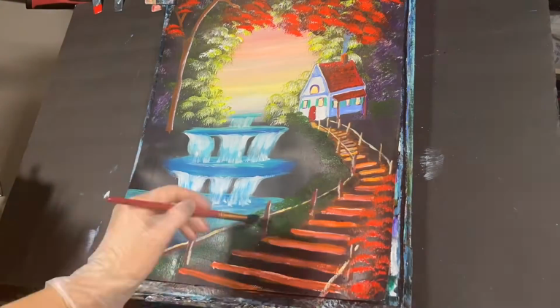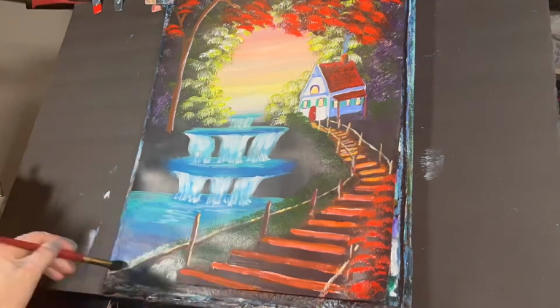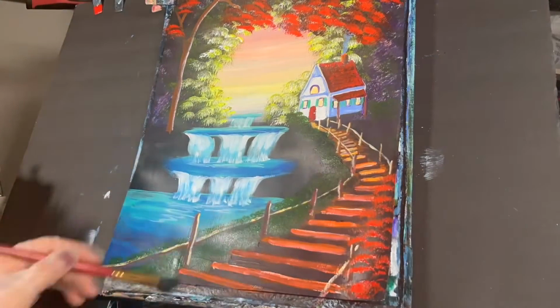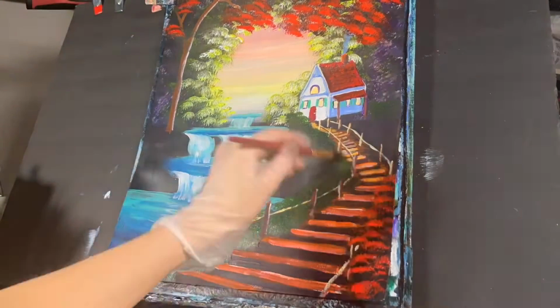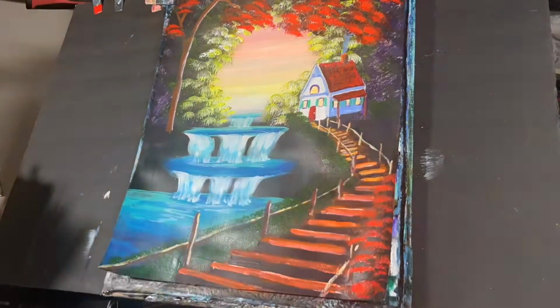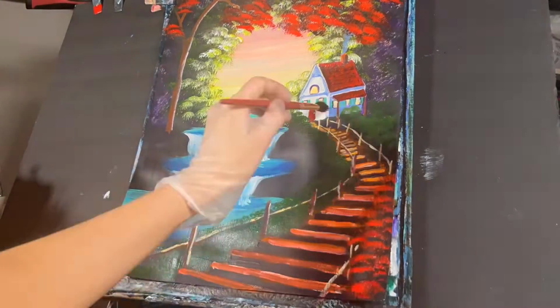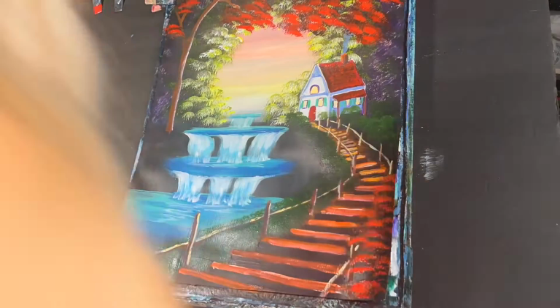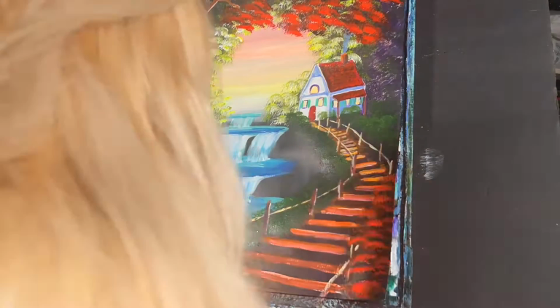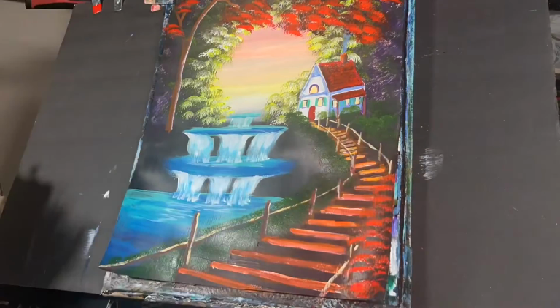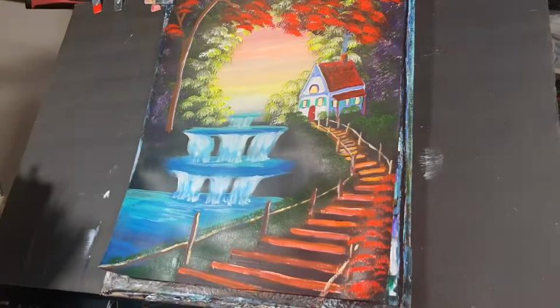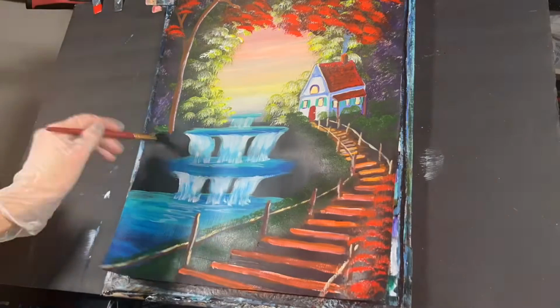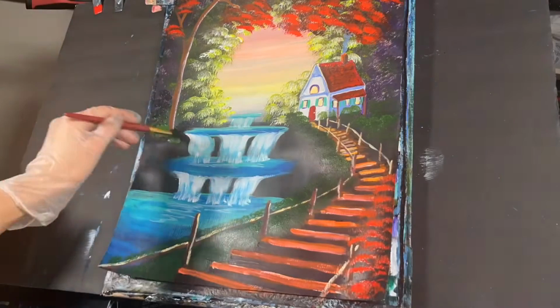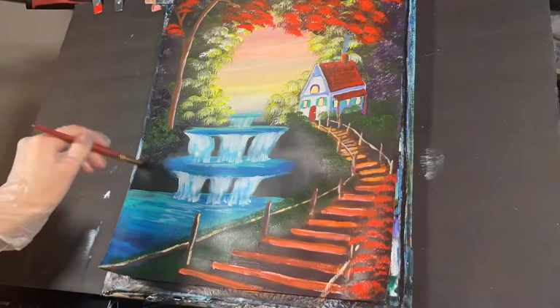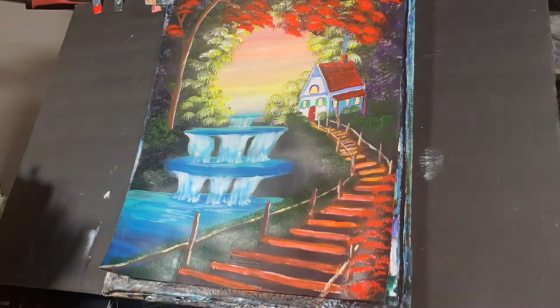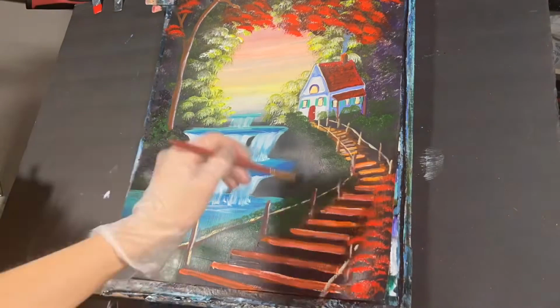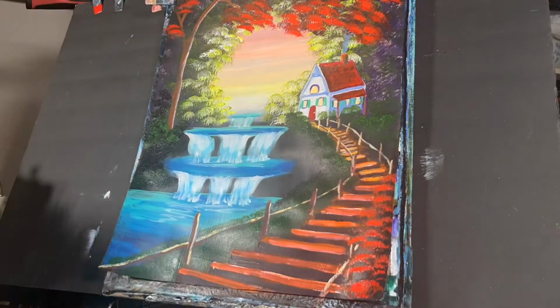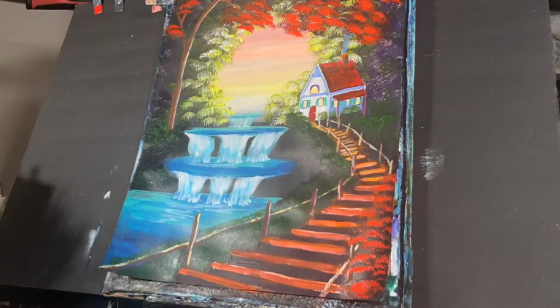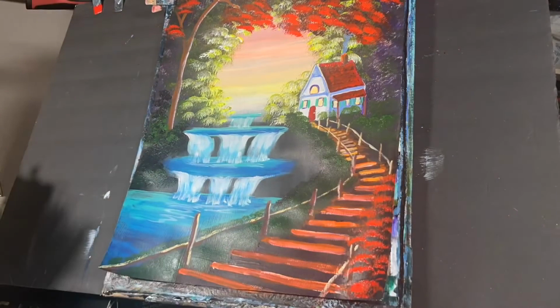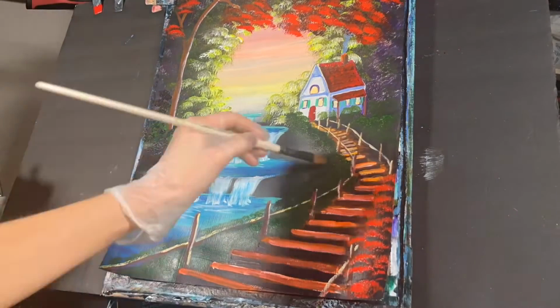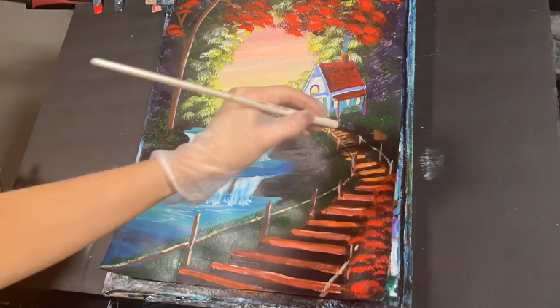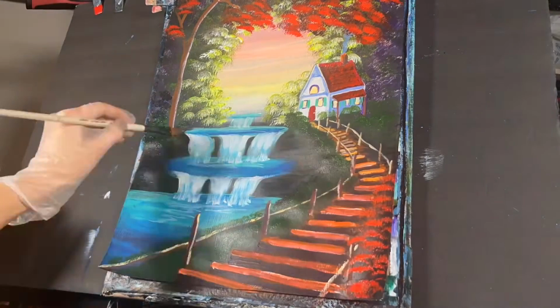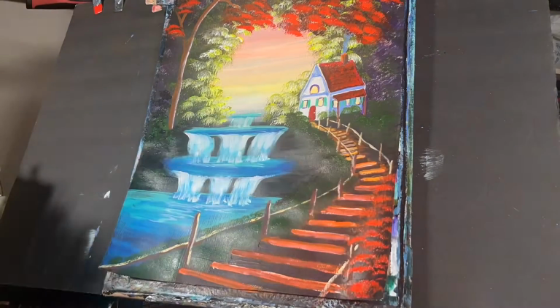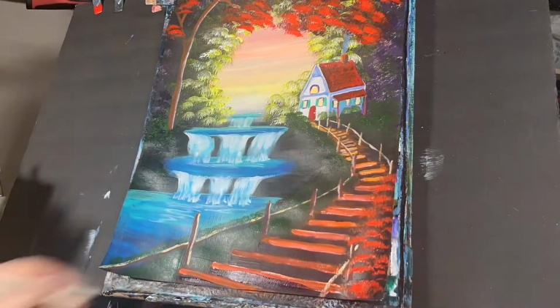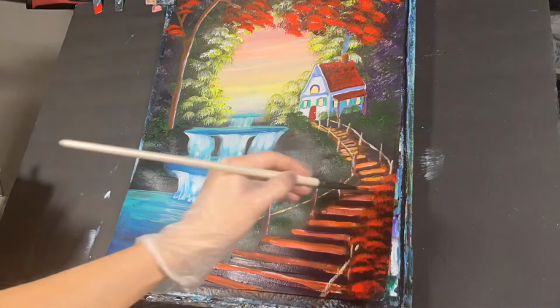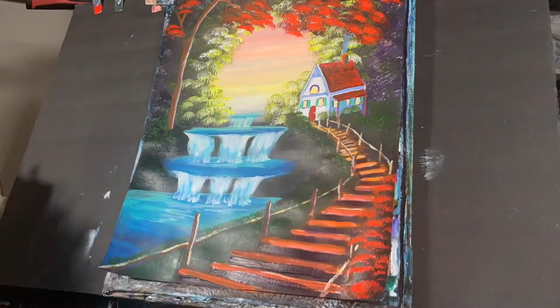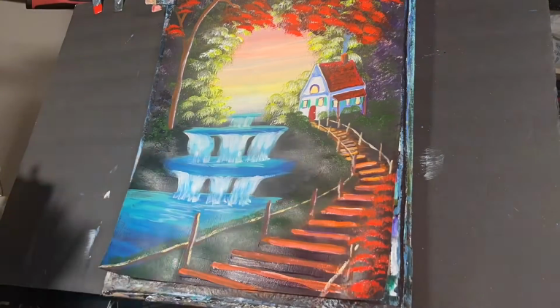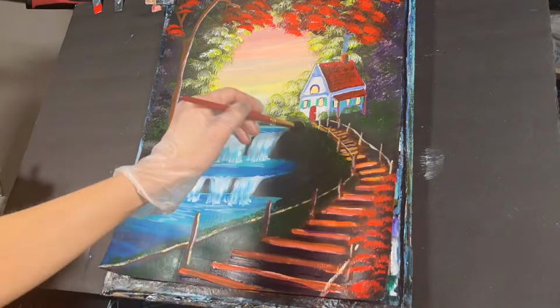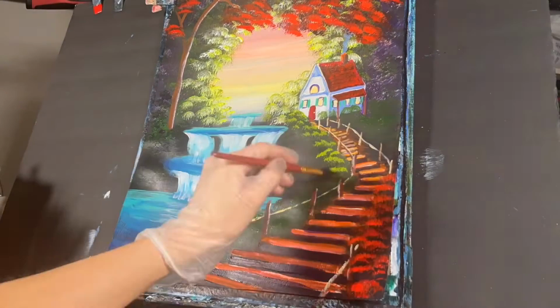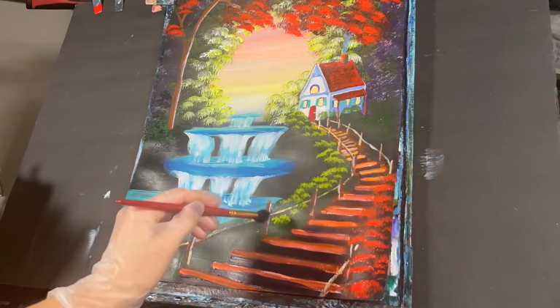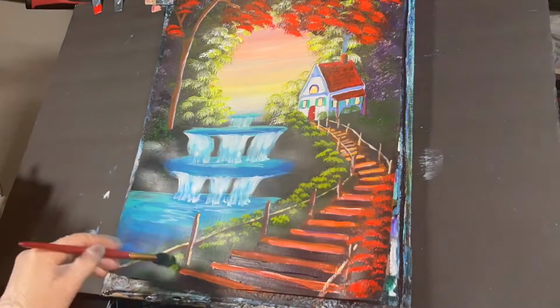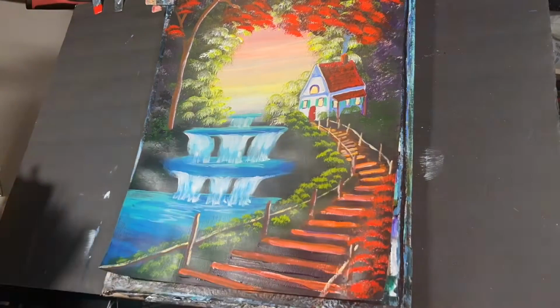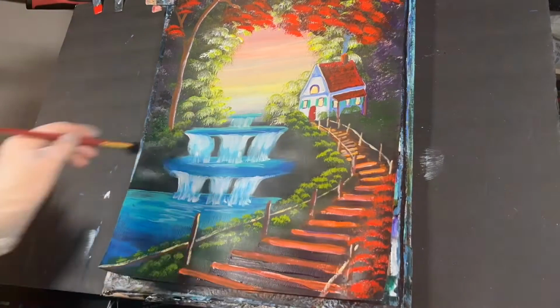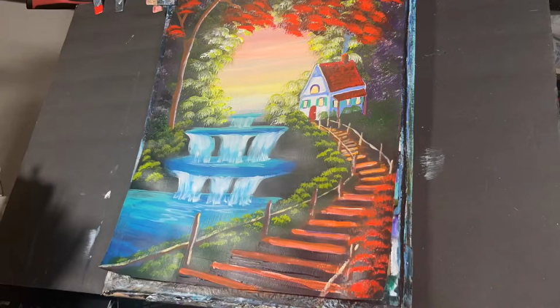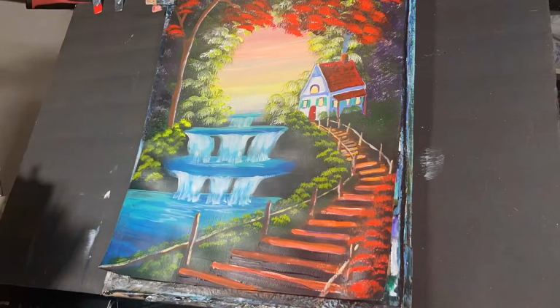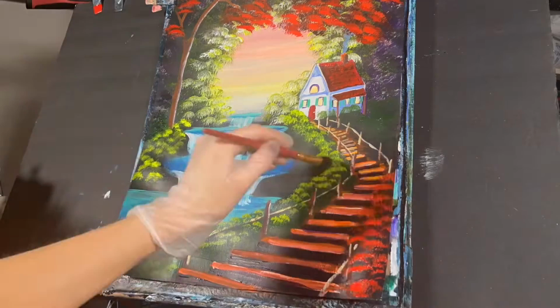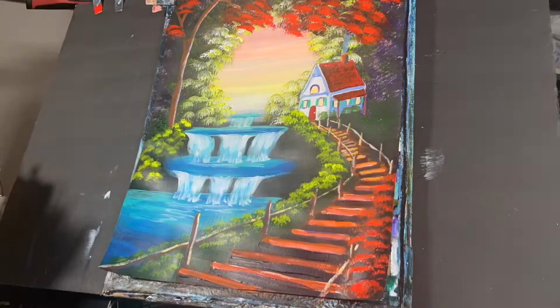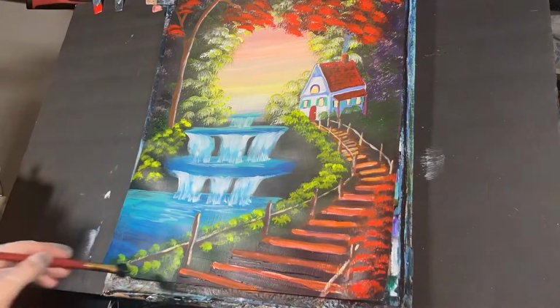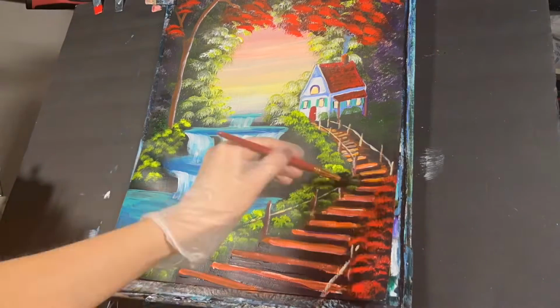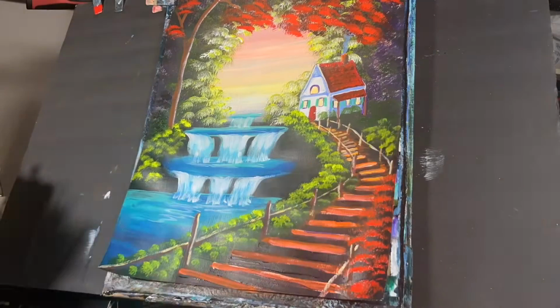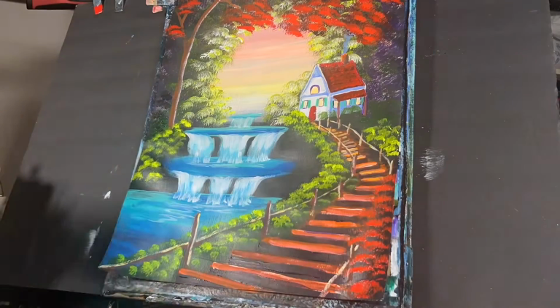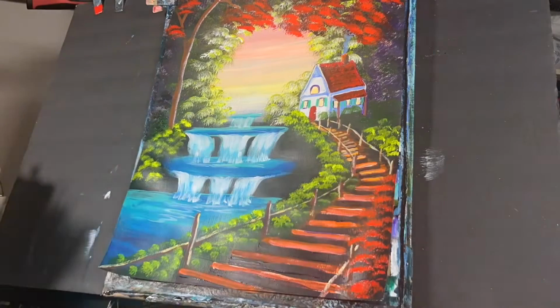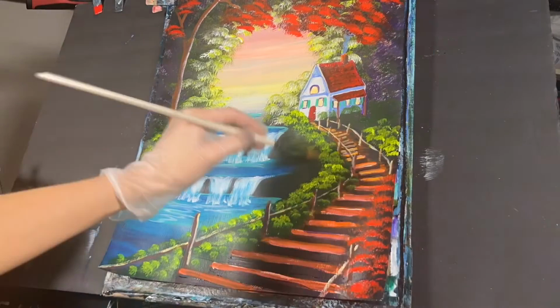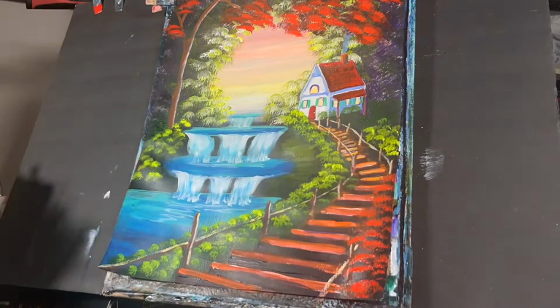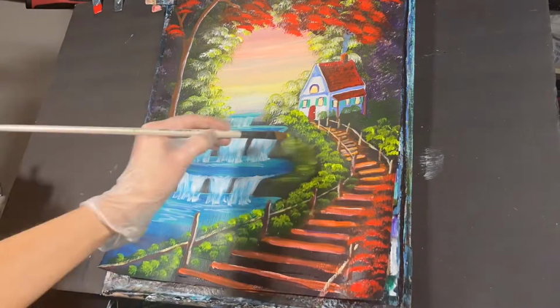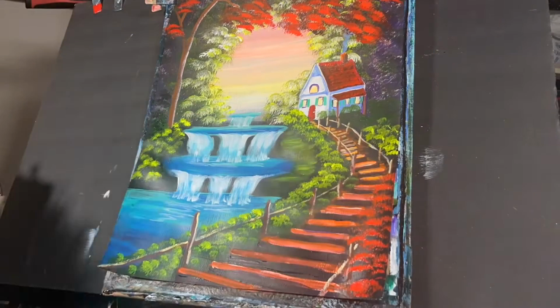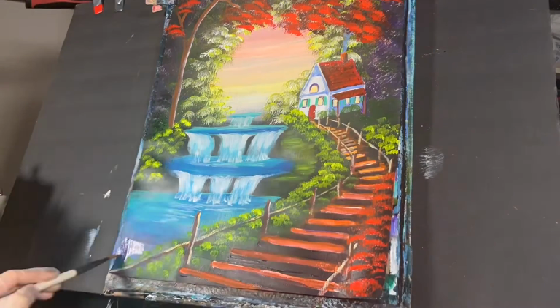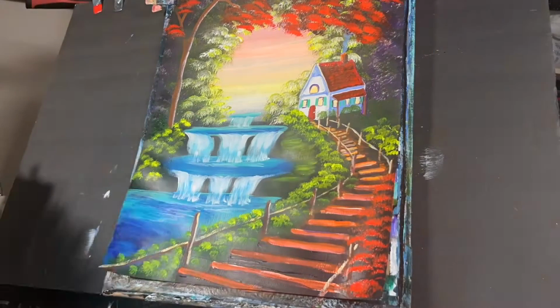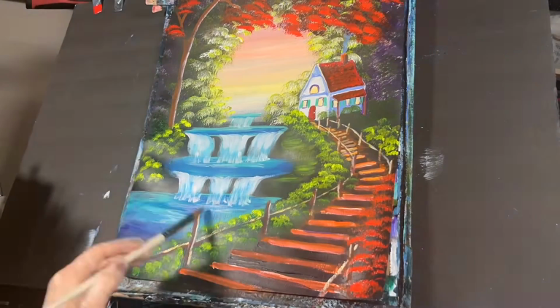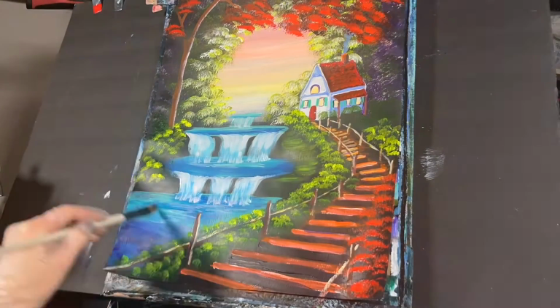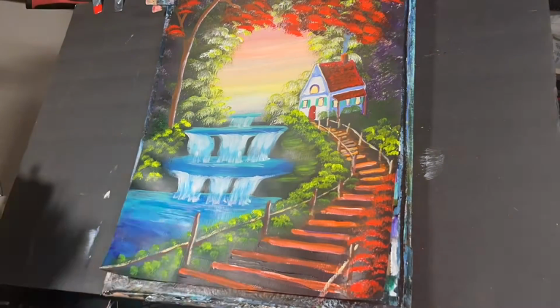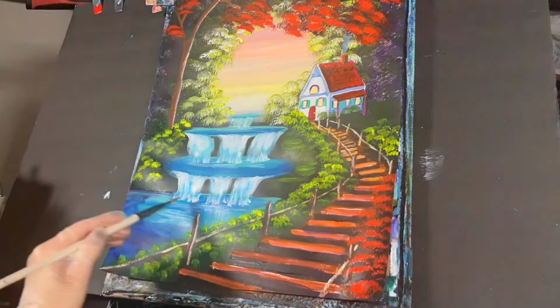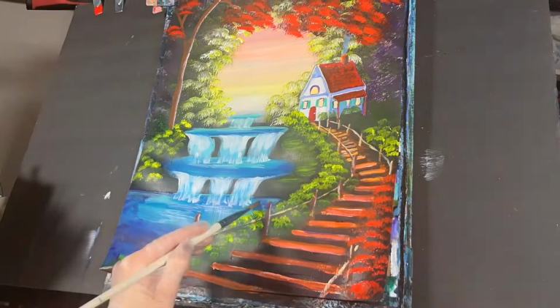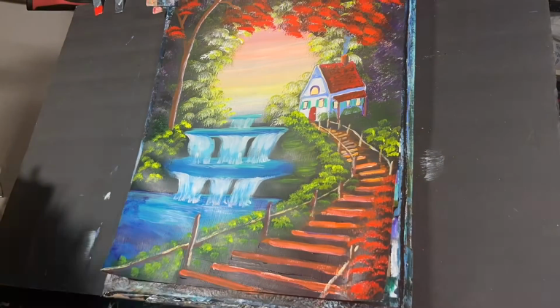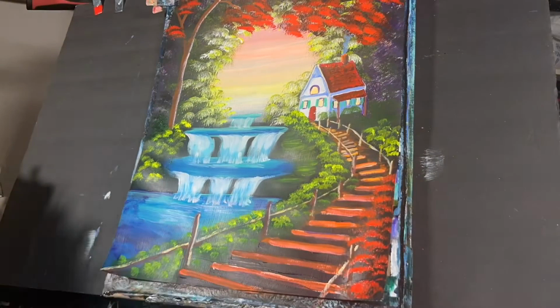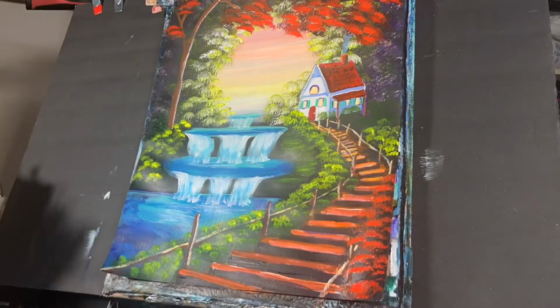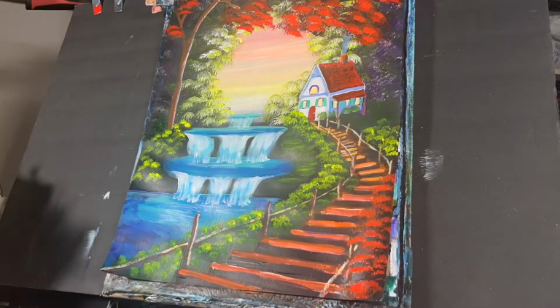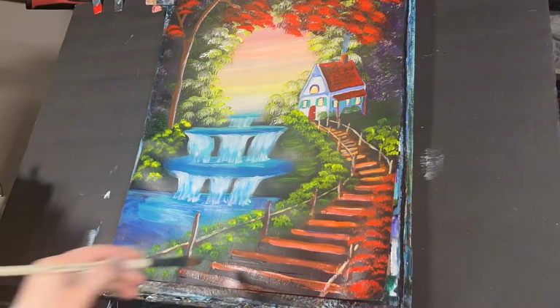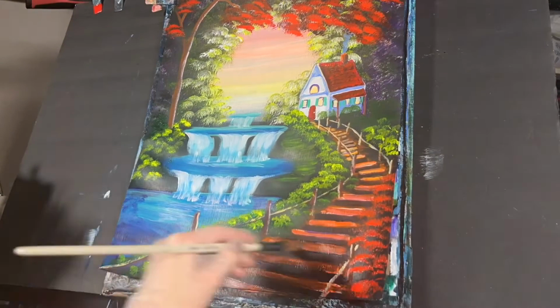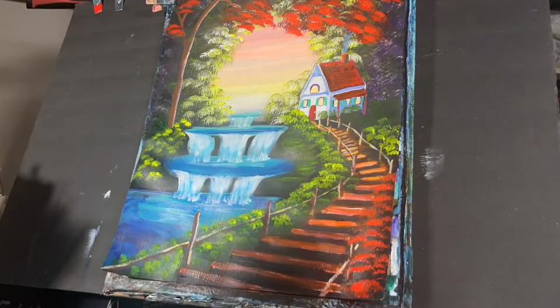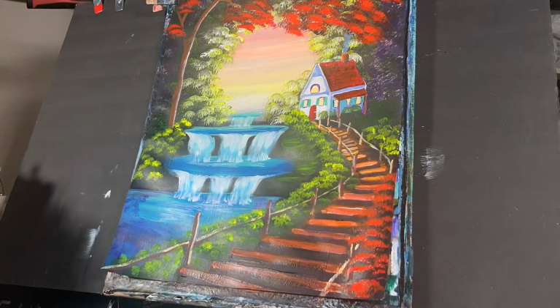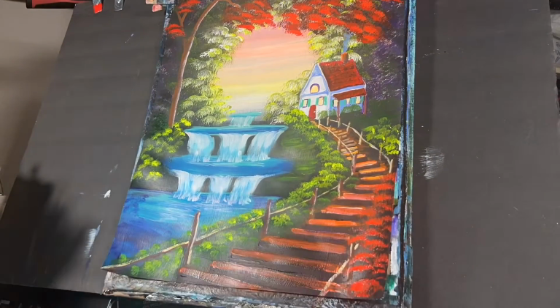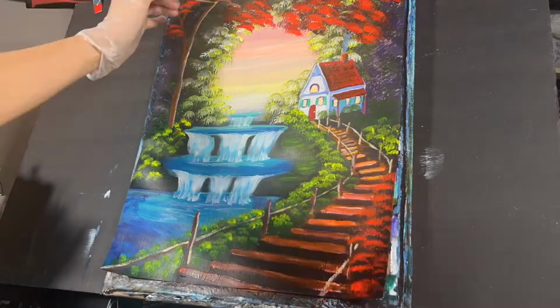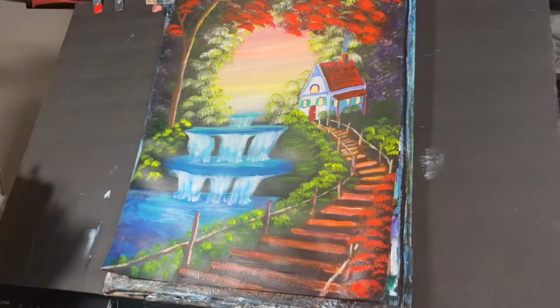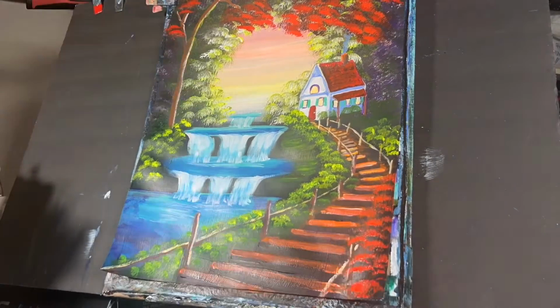I then created foliage around the staircase and around the waterfall, and then I also highlighted the tree.